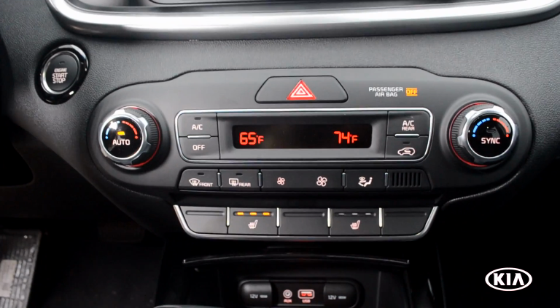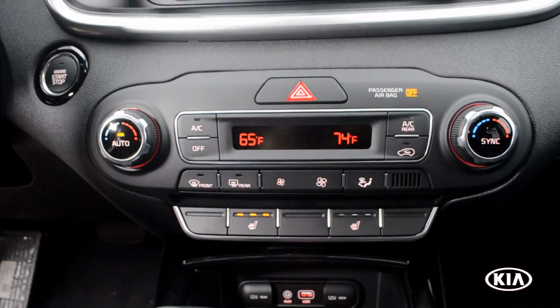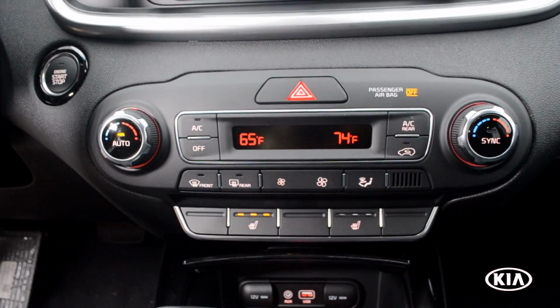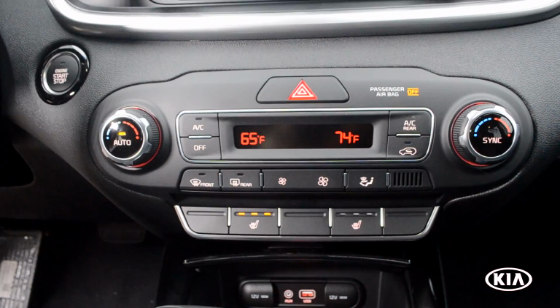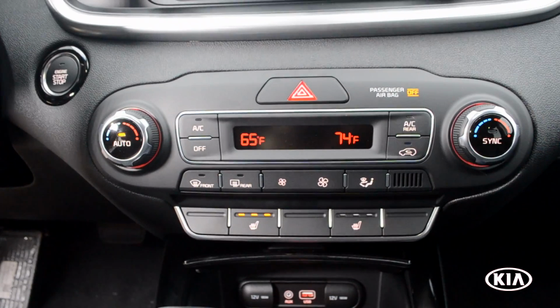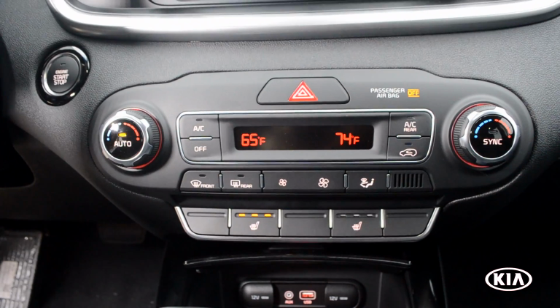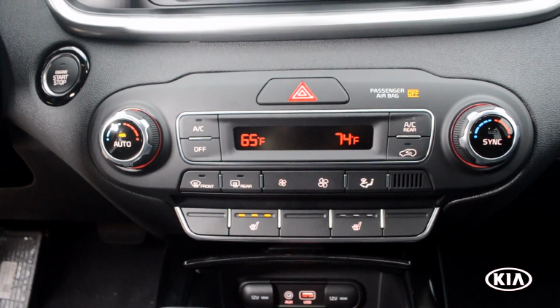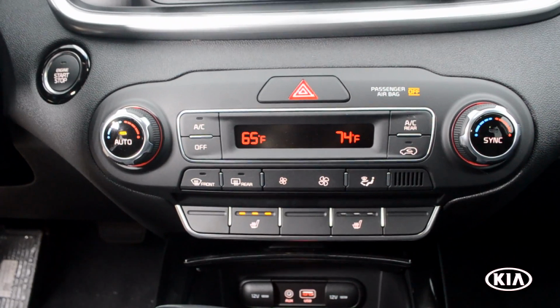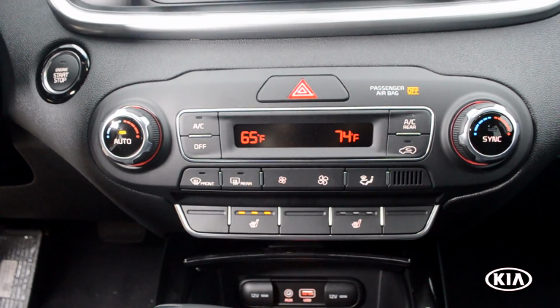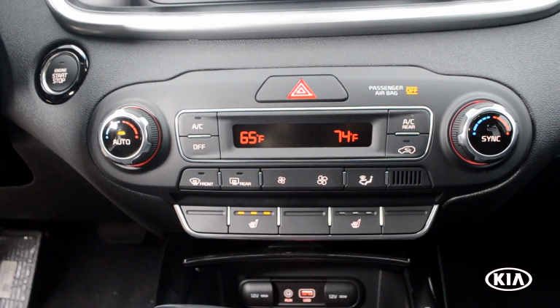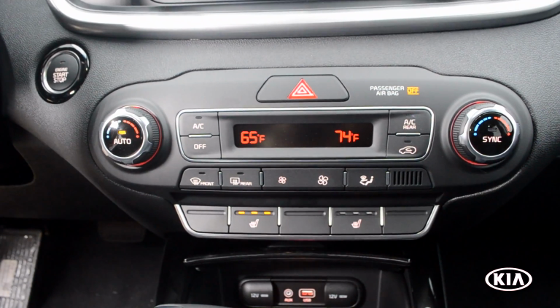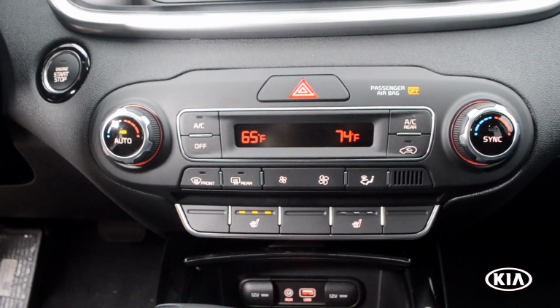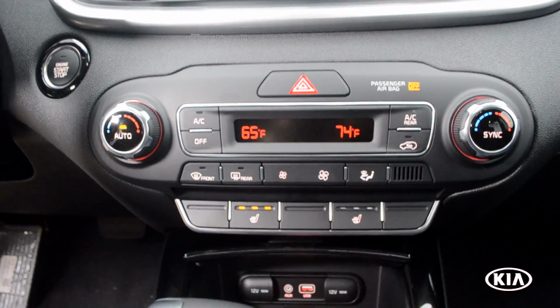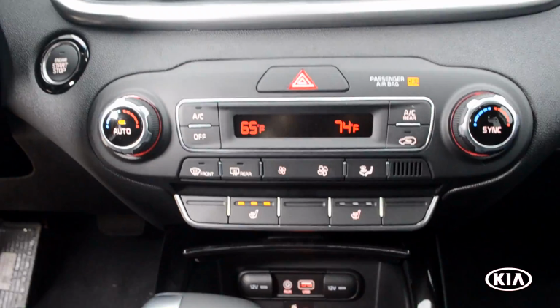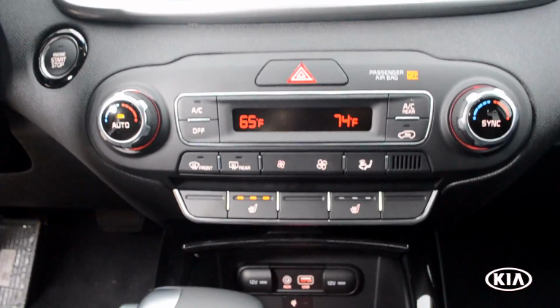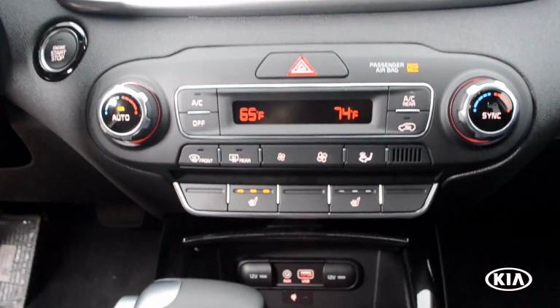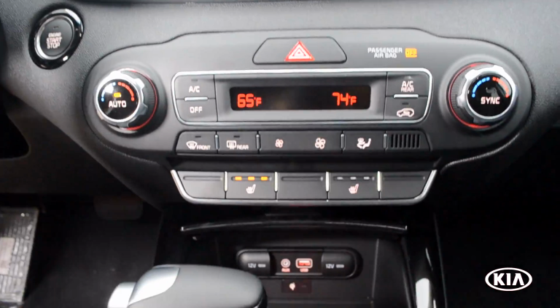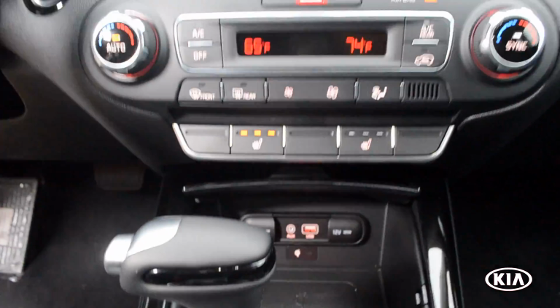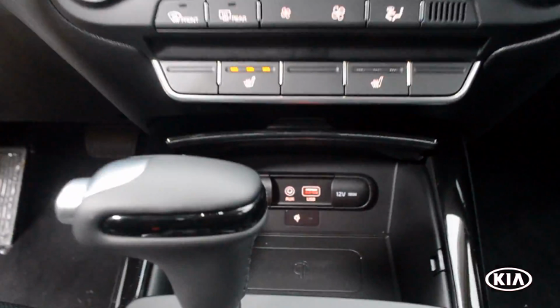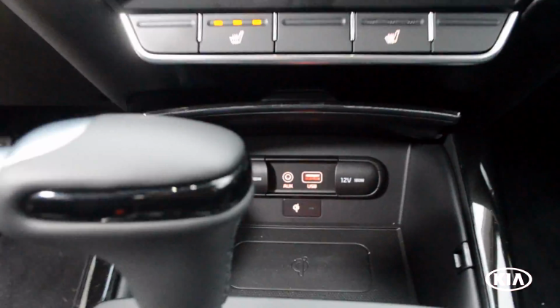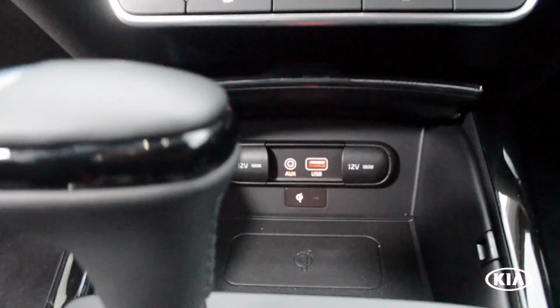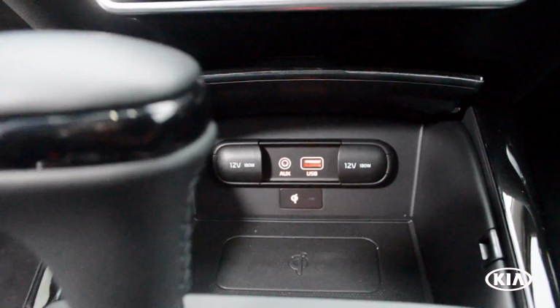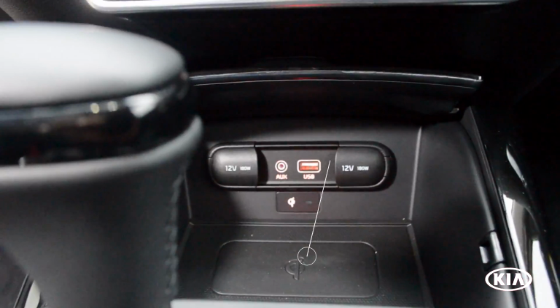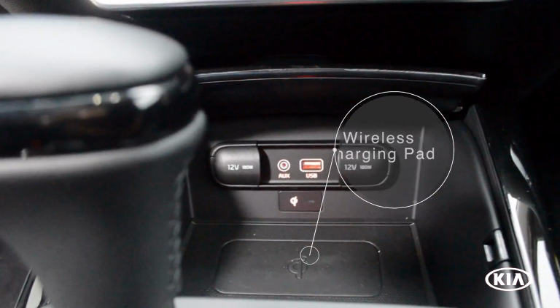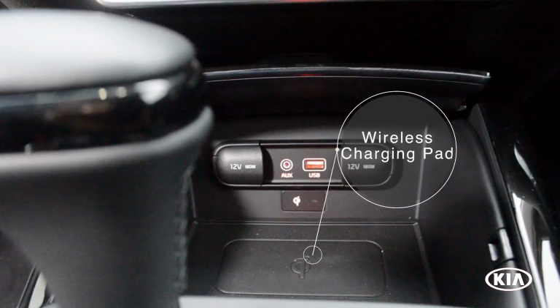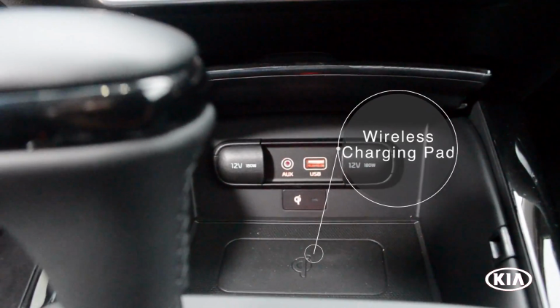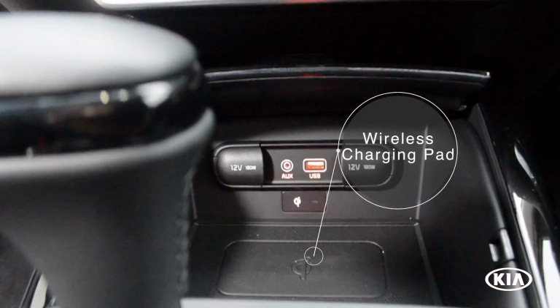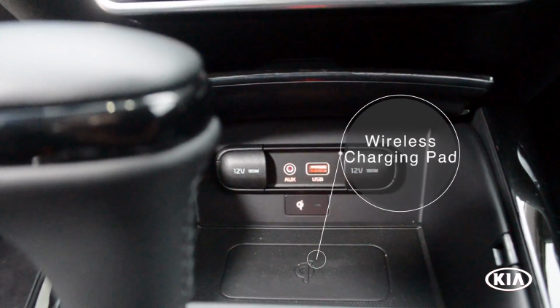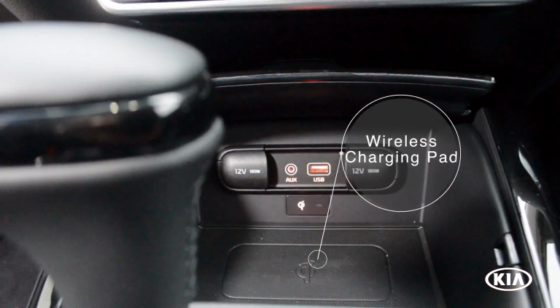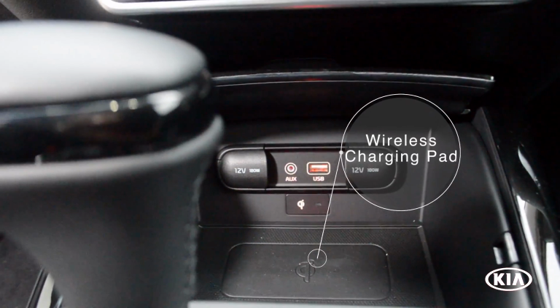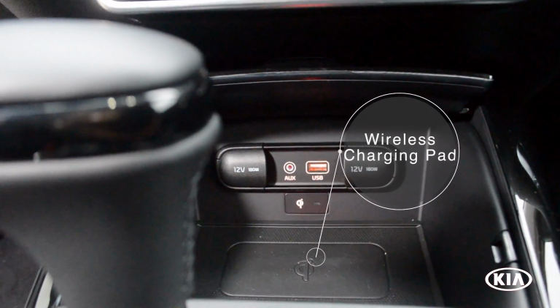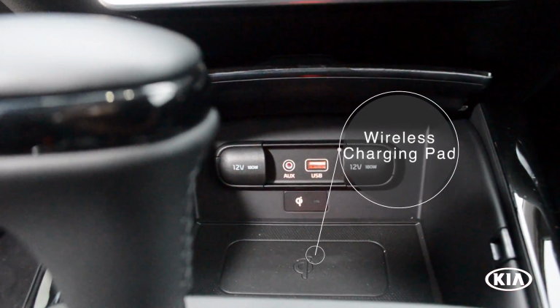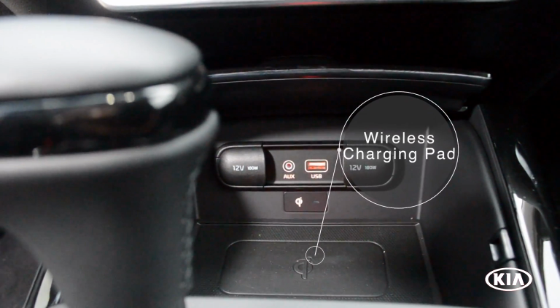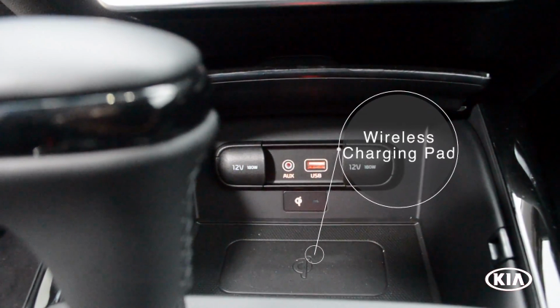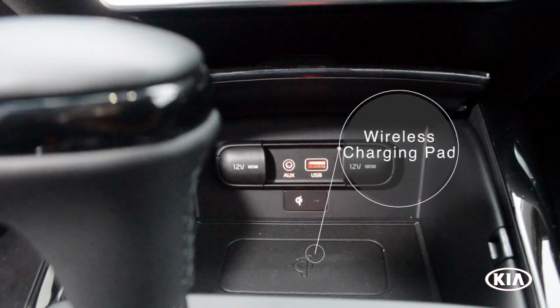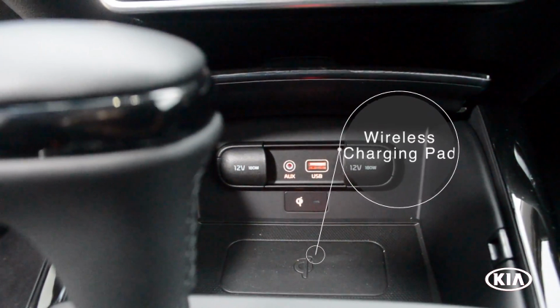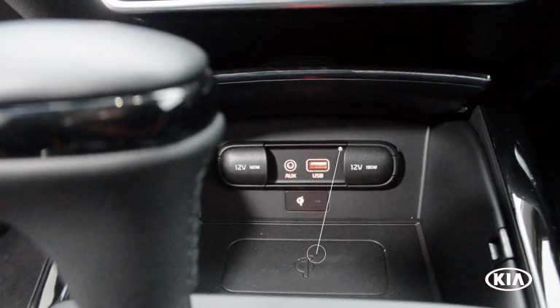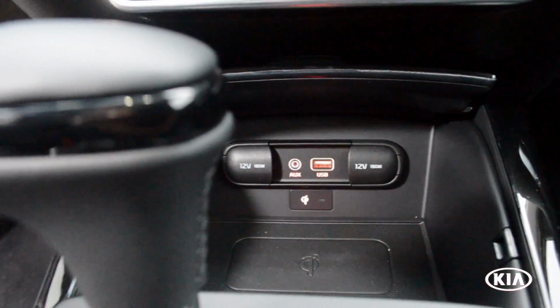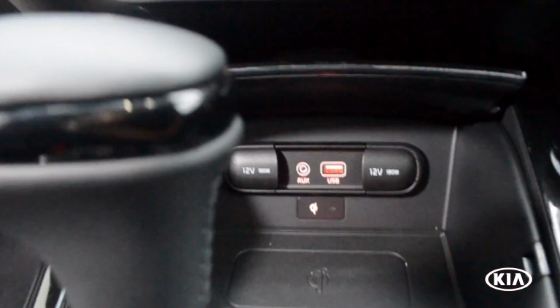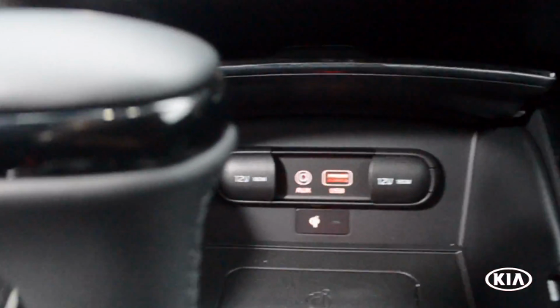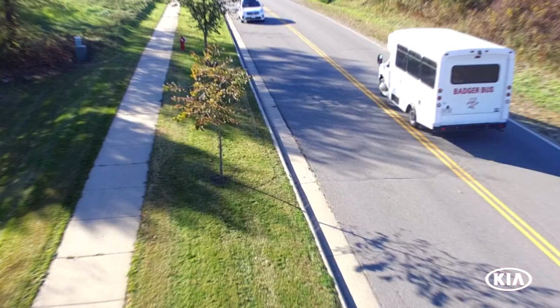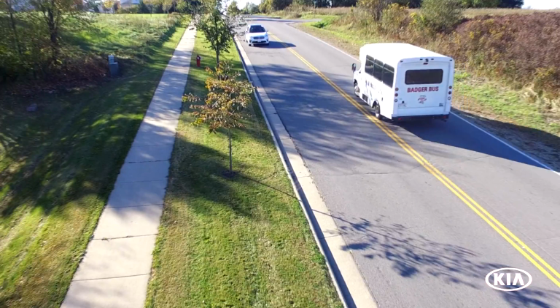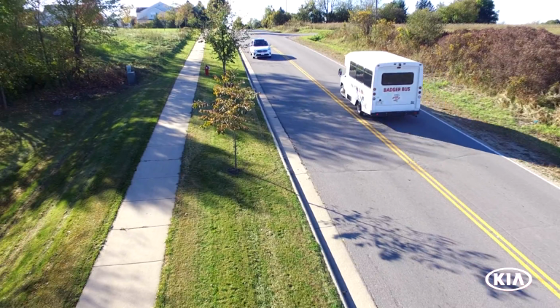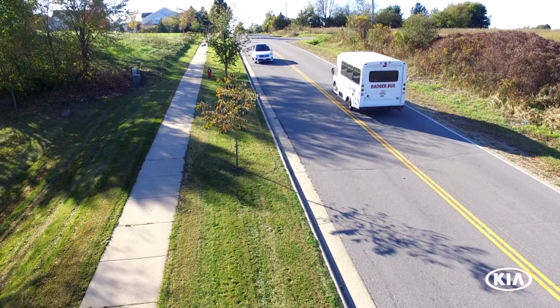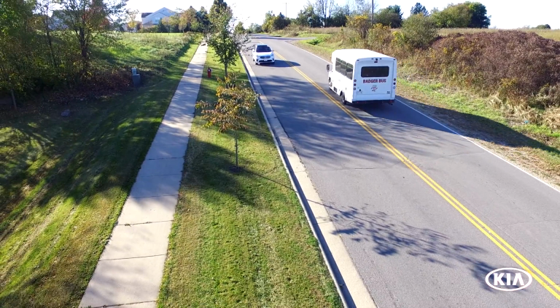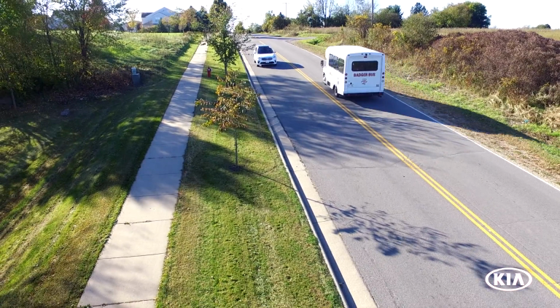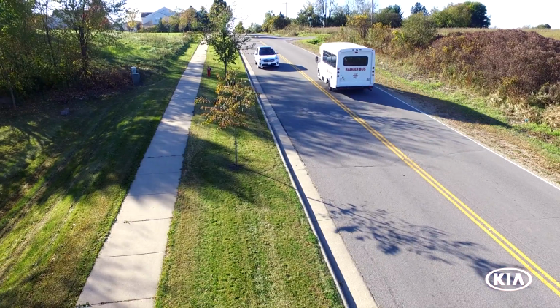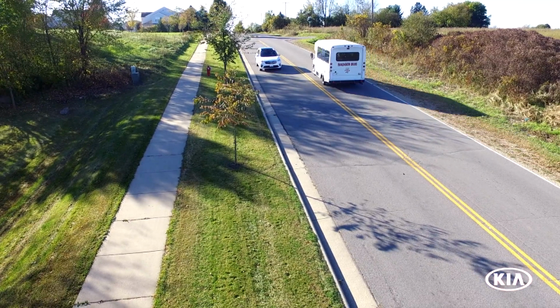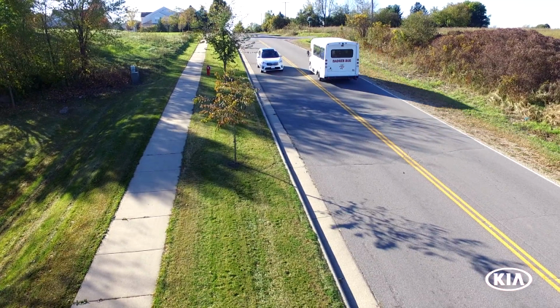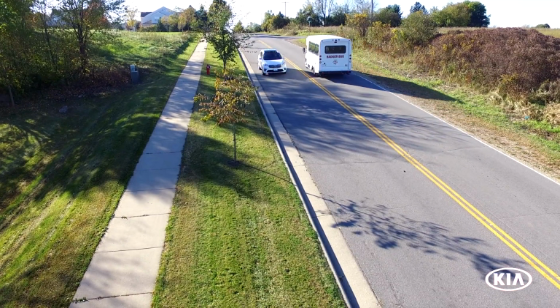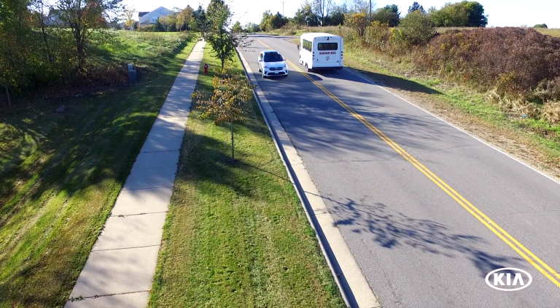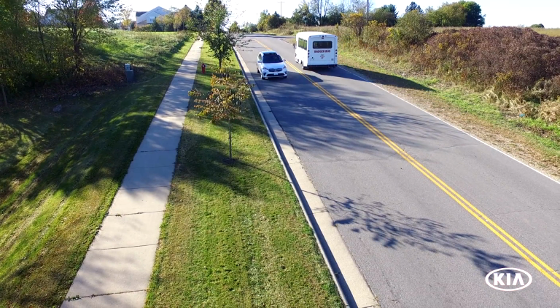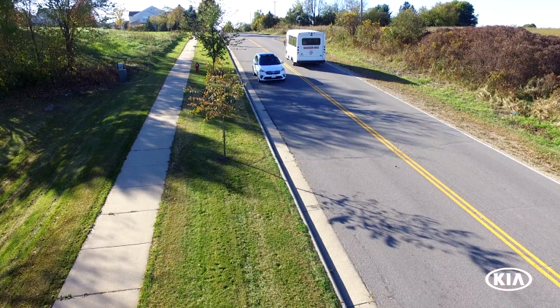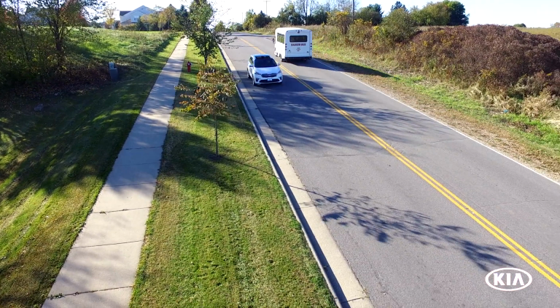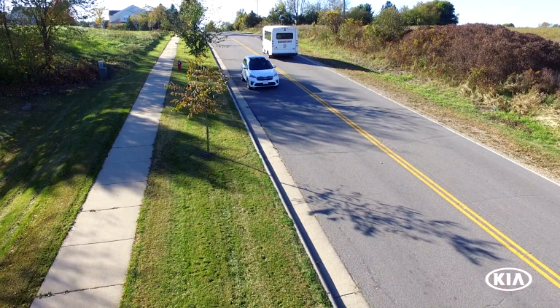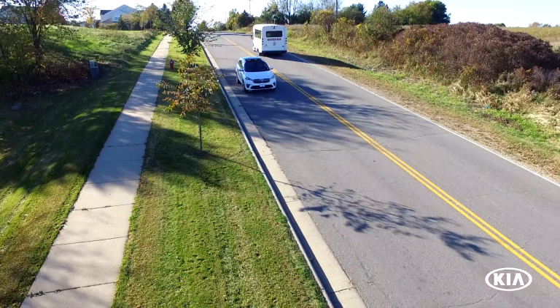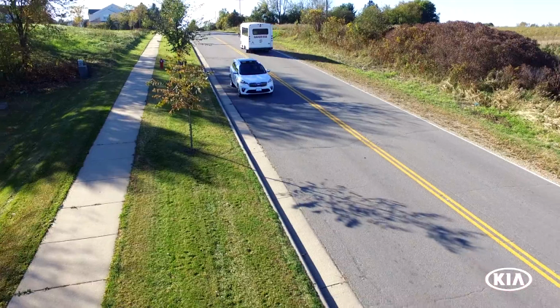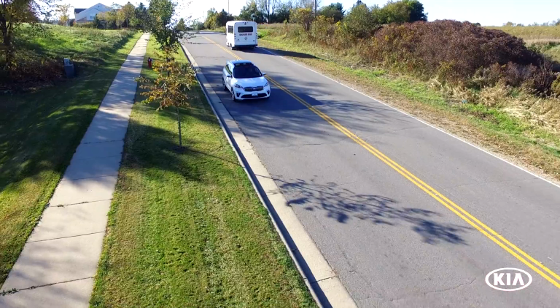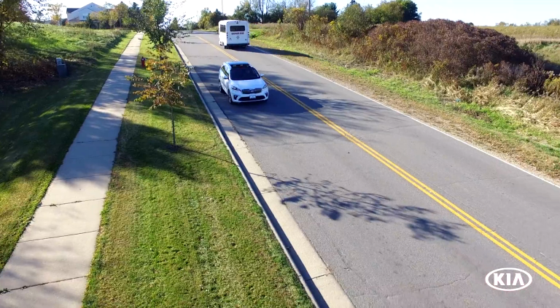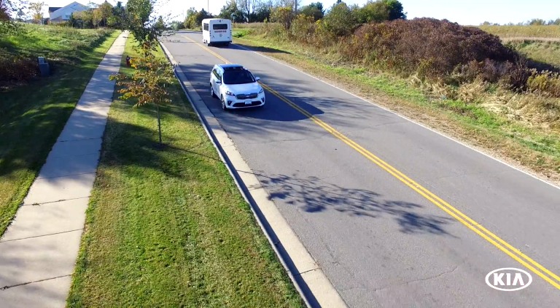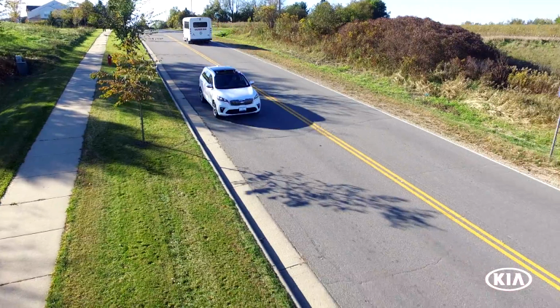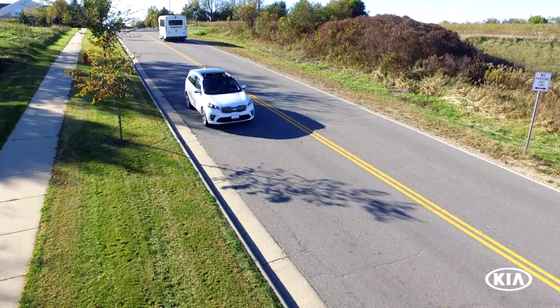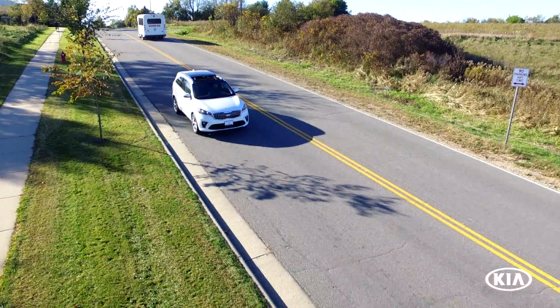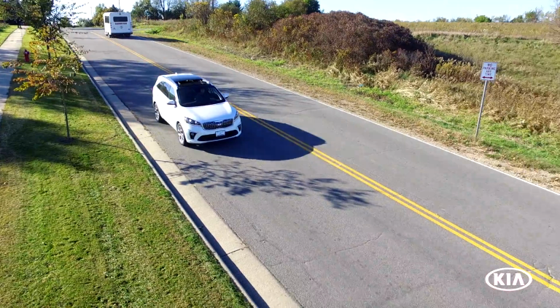It also features dual climate control, heated seats, USB input, auxiliary input, and a wireless charging pad for your phone.